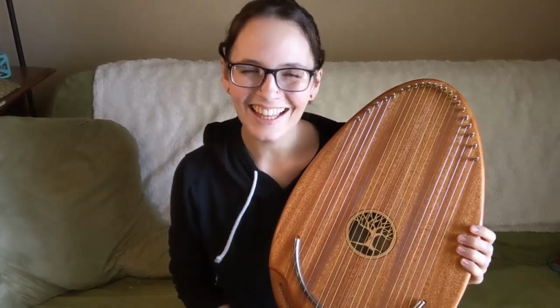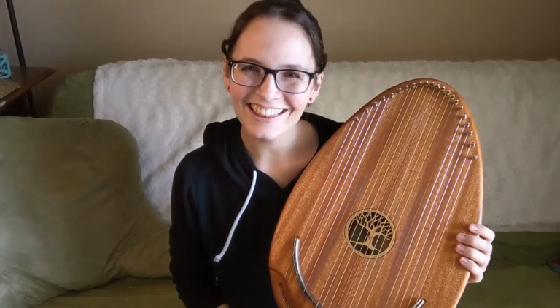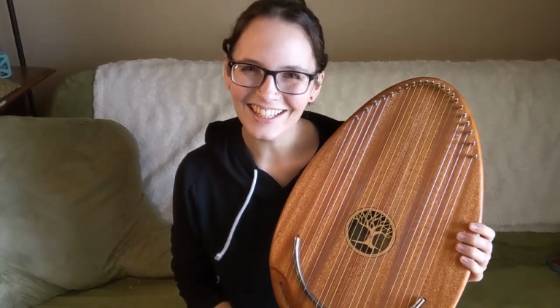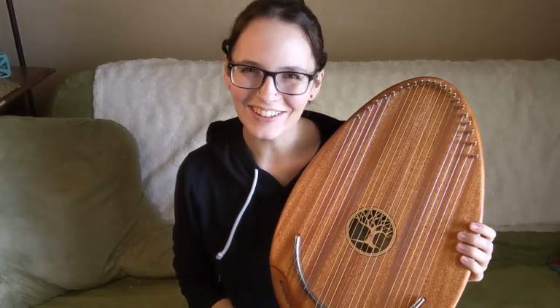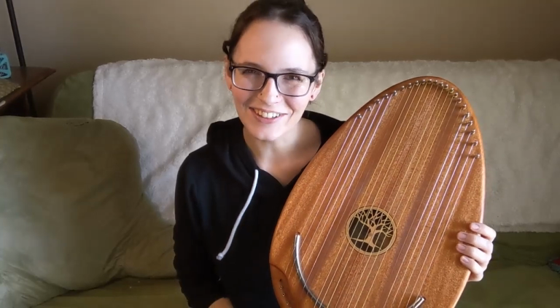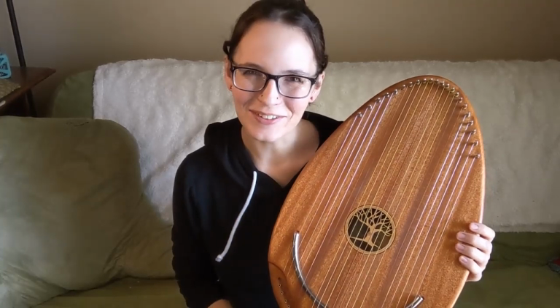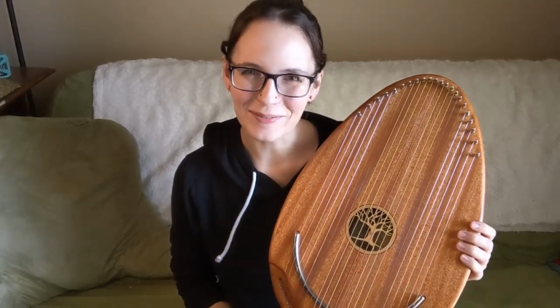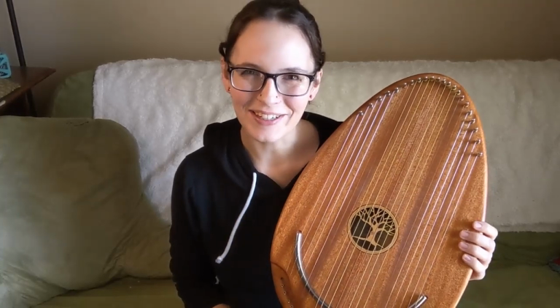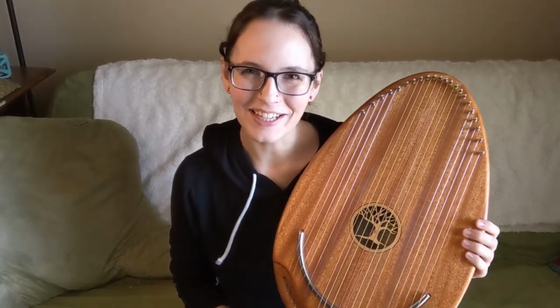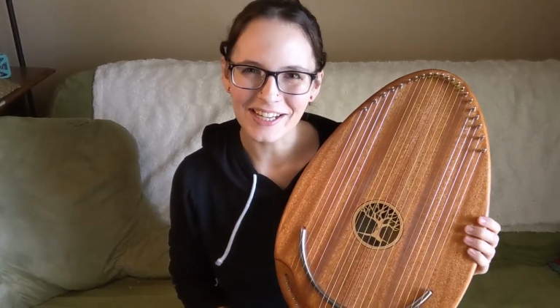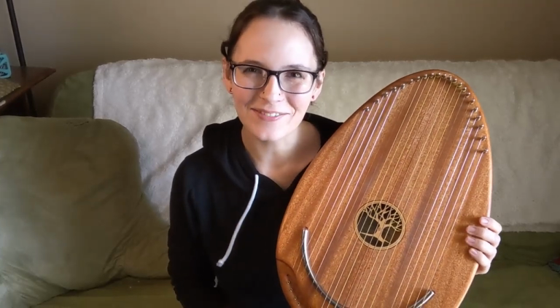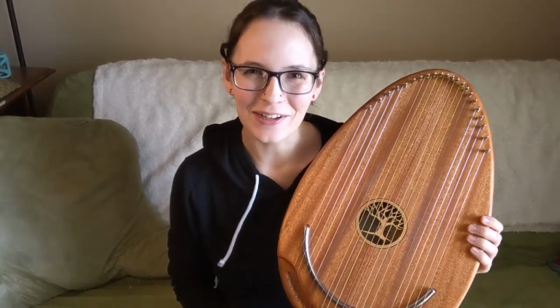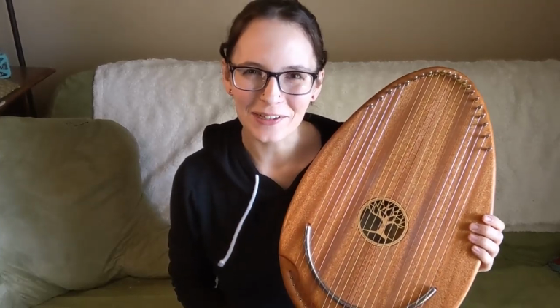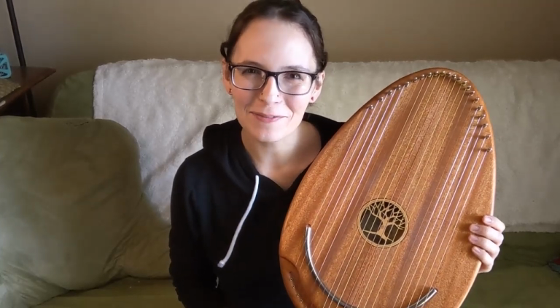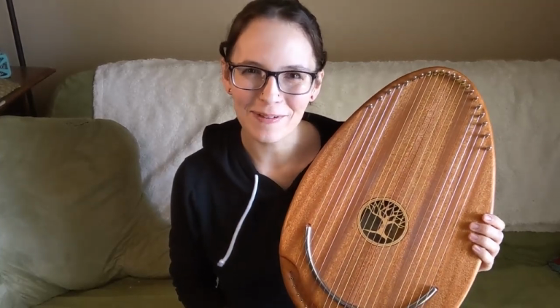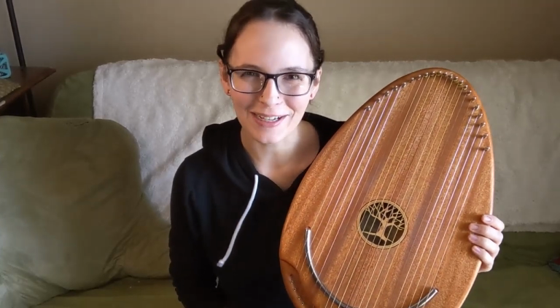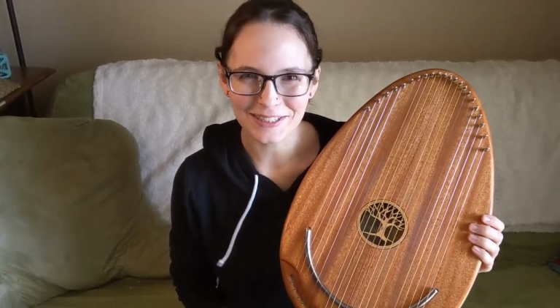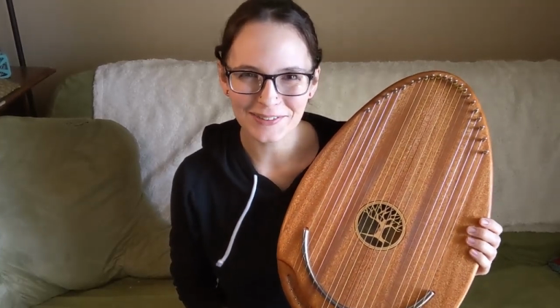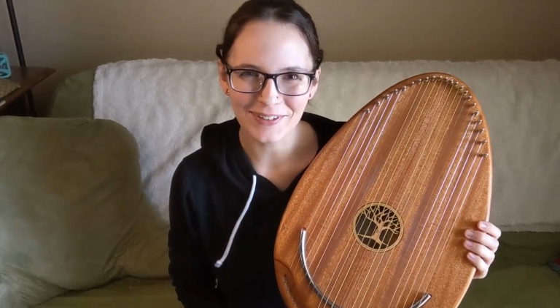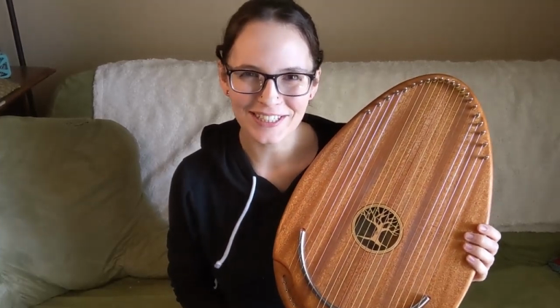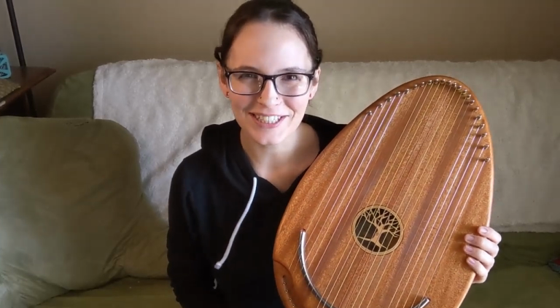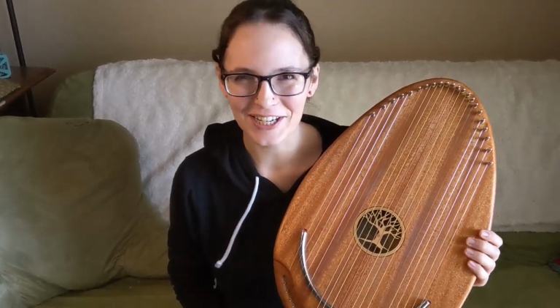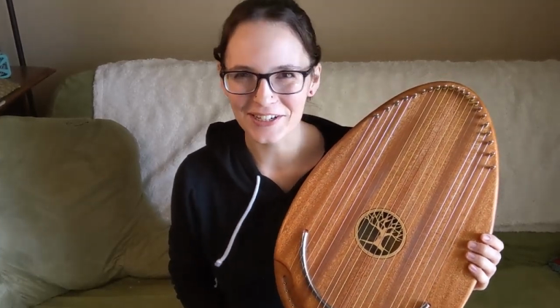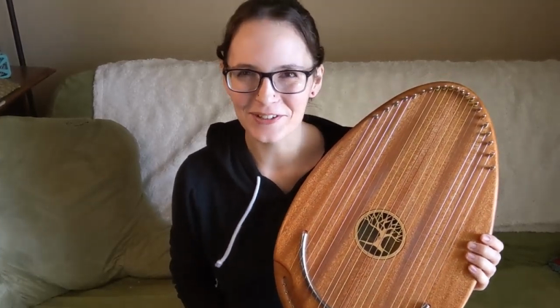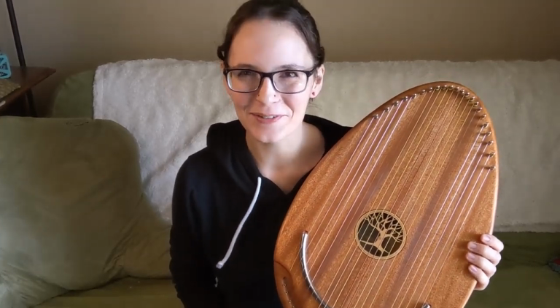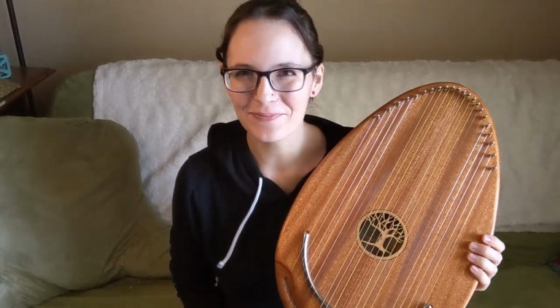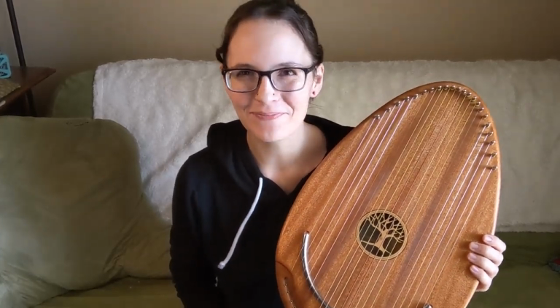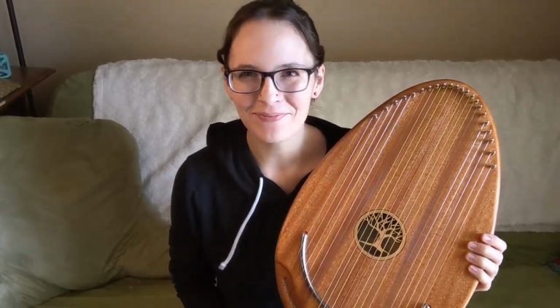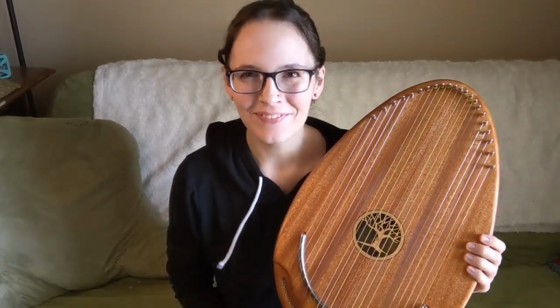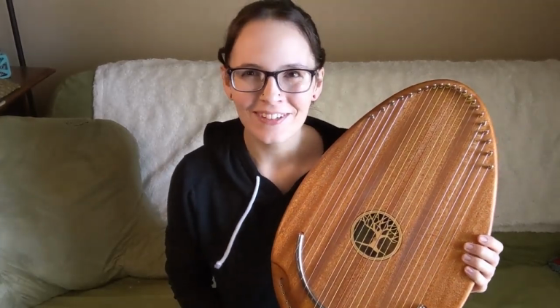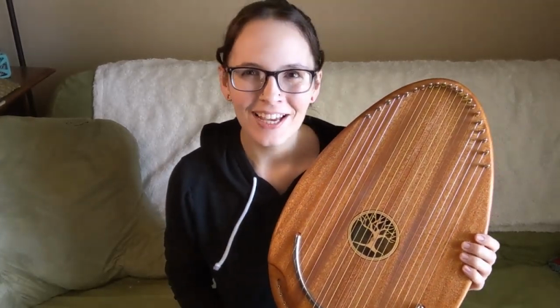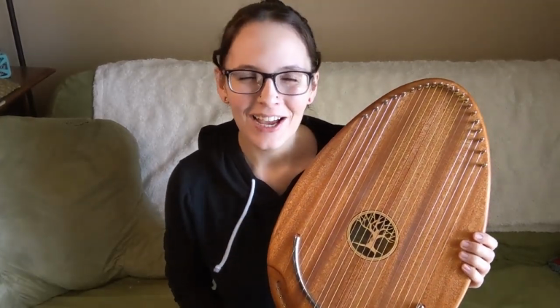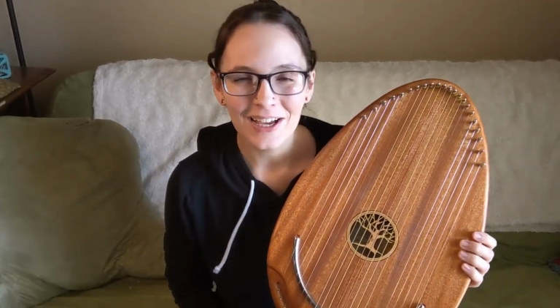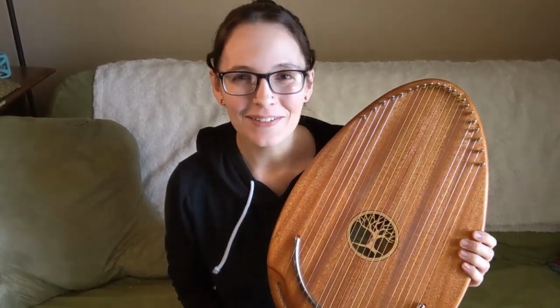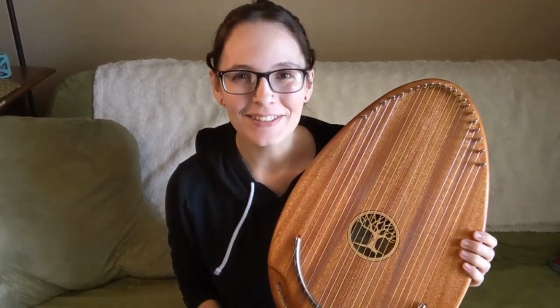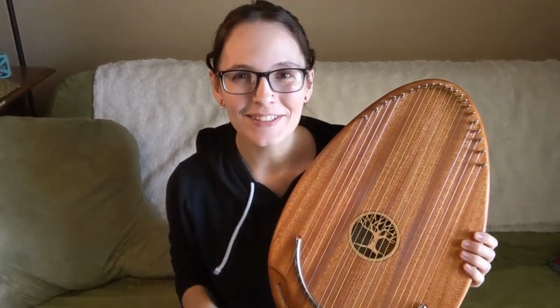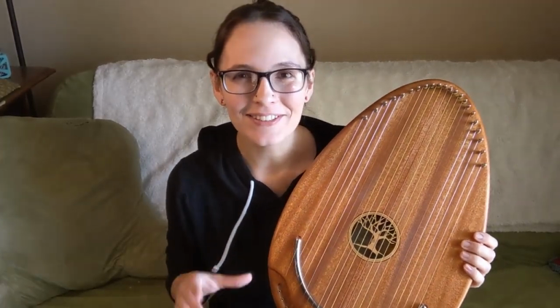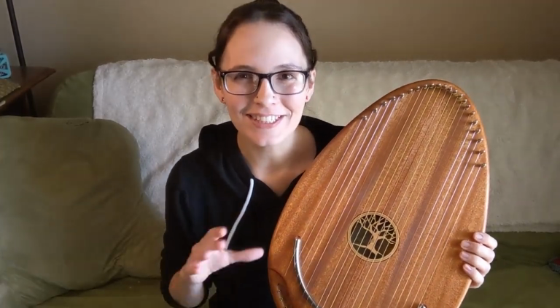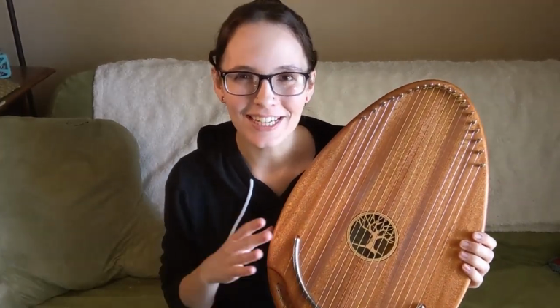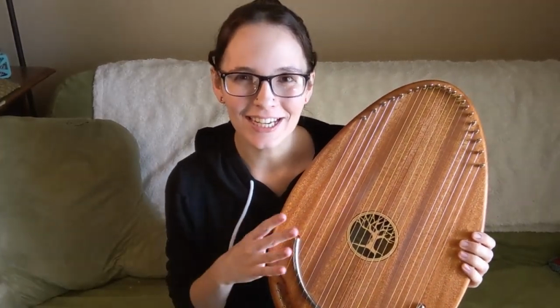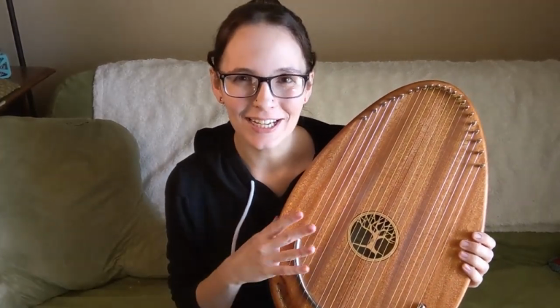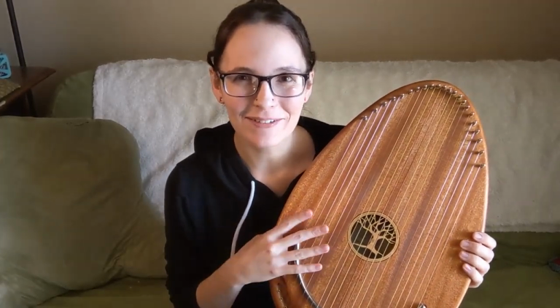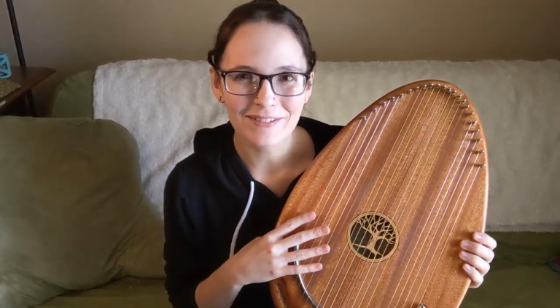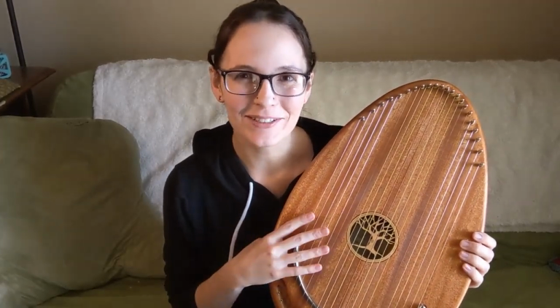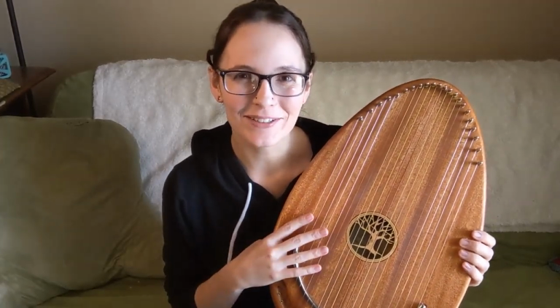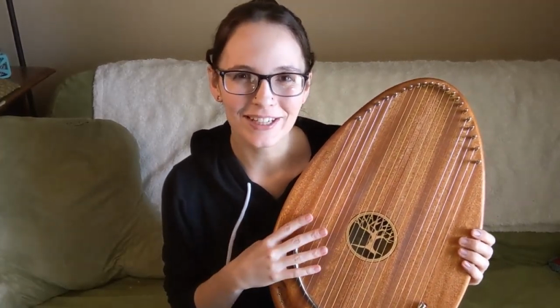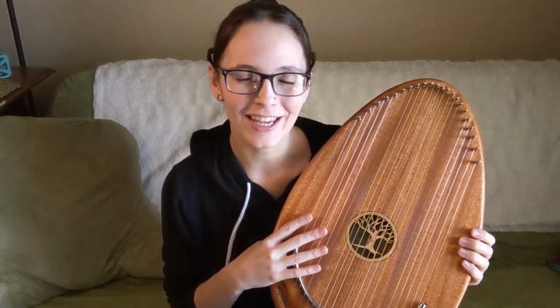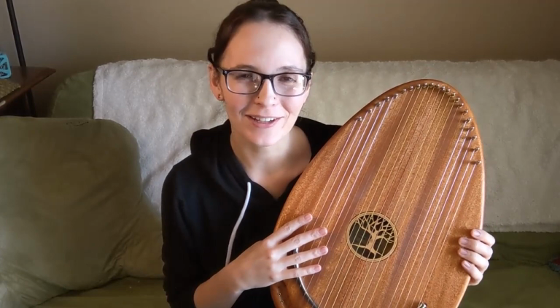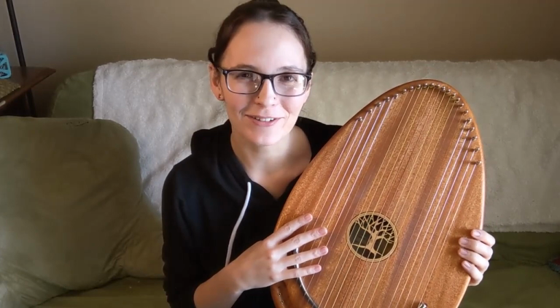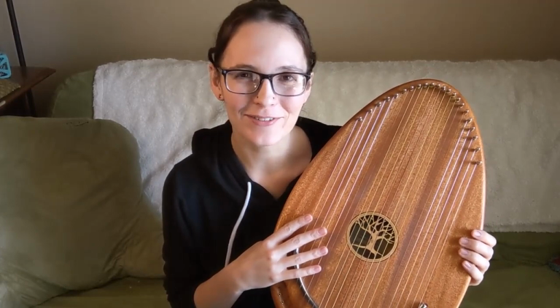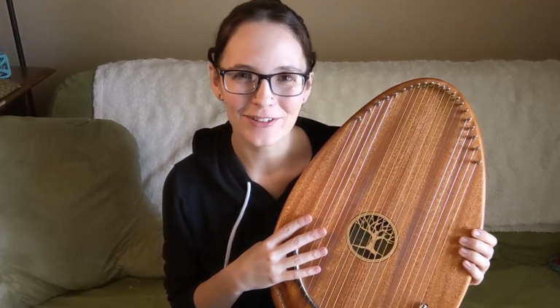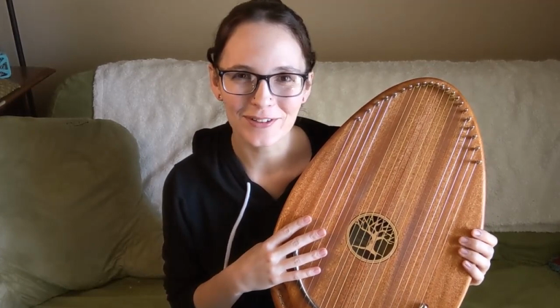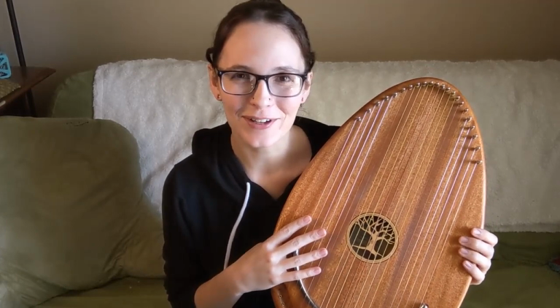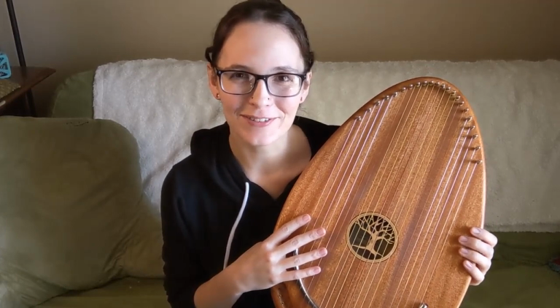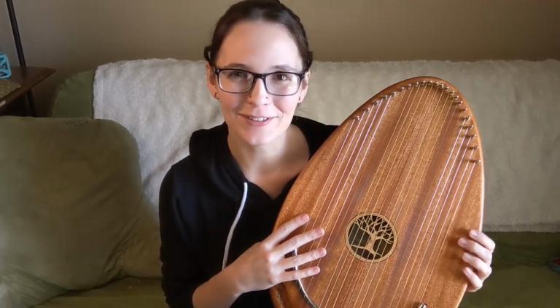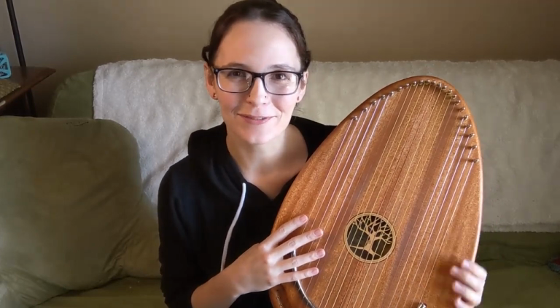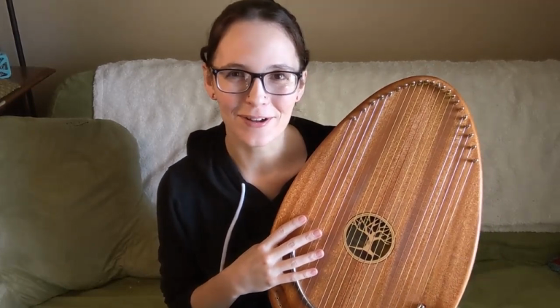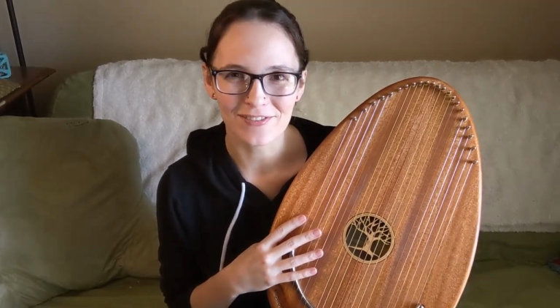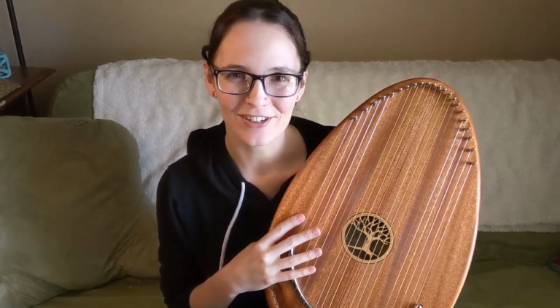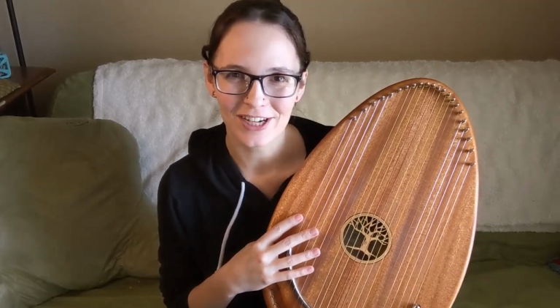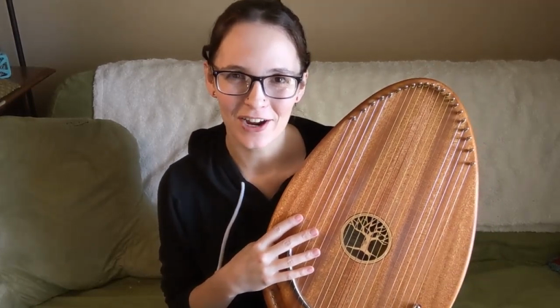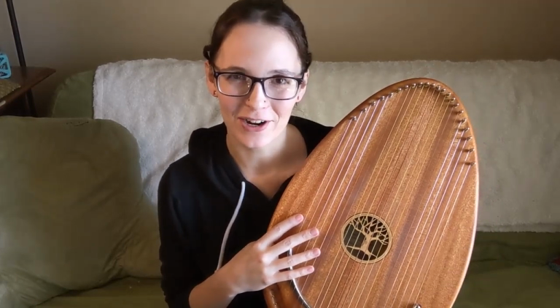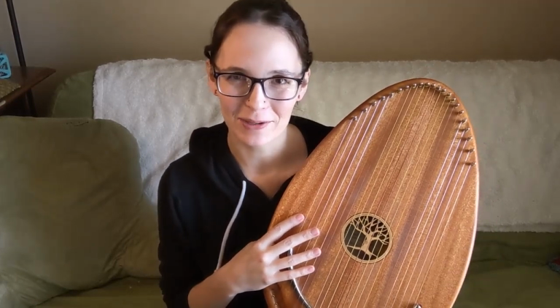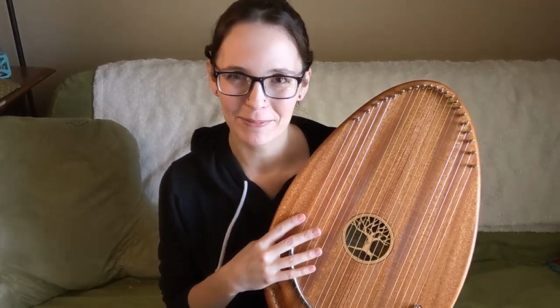Hello everybody and welcome back to my channel. Today I am doing a review of the Reverie harp.